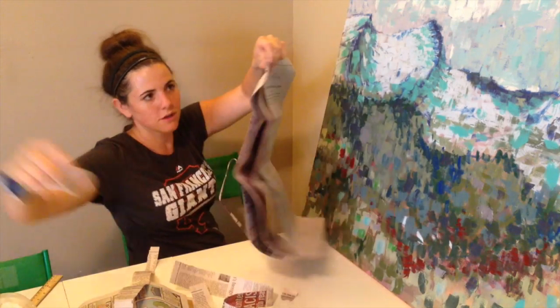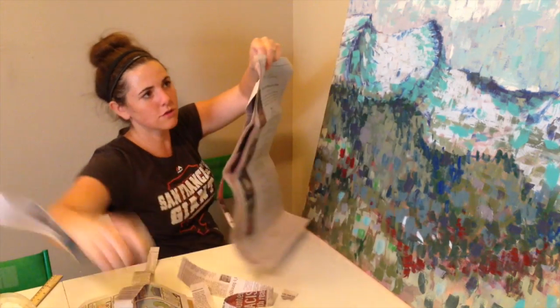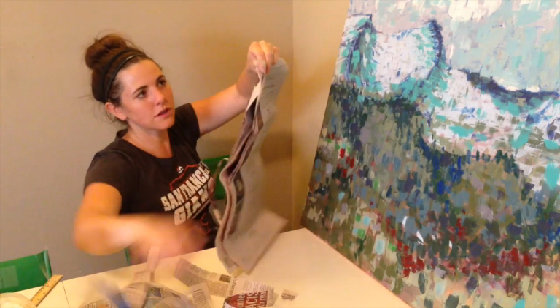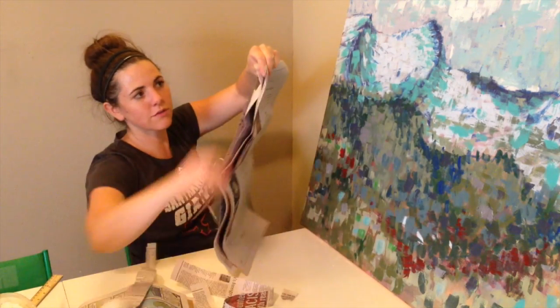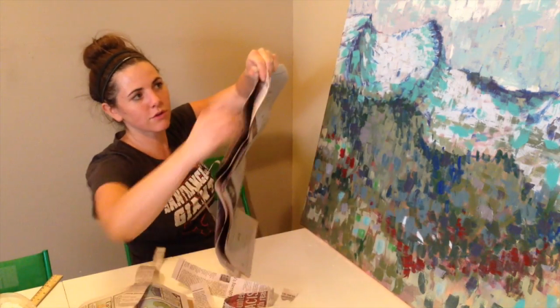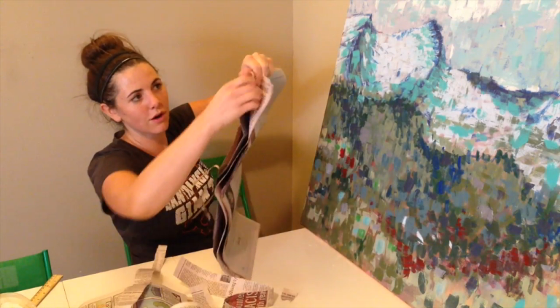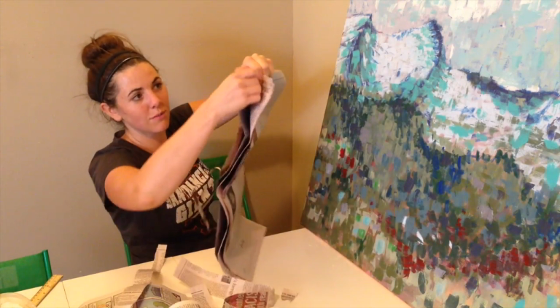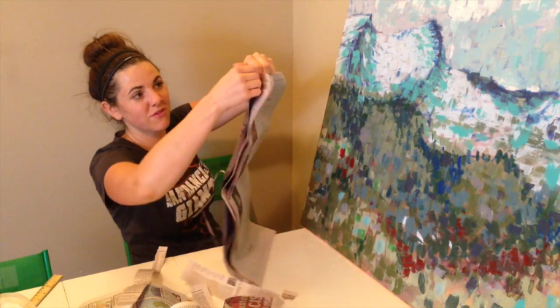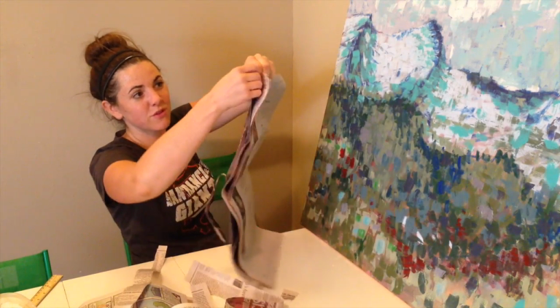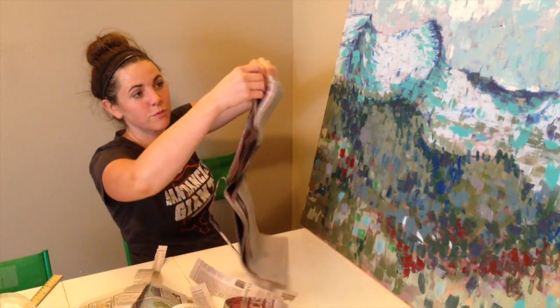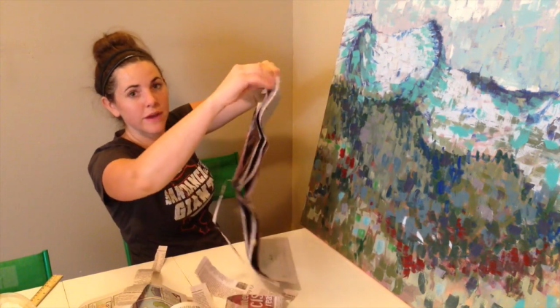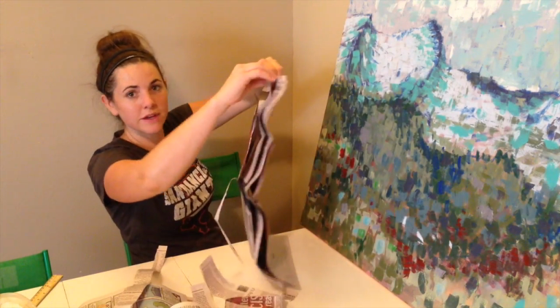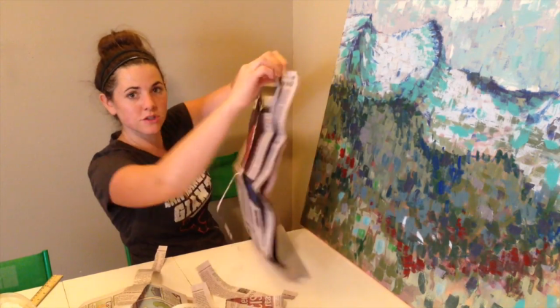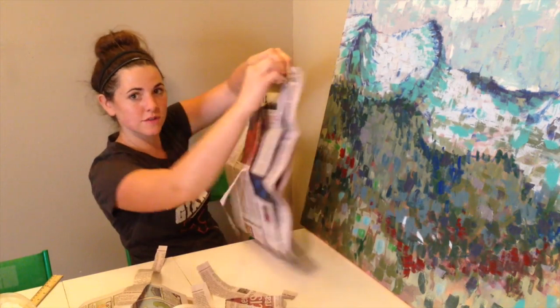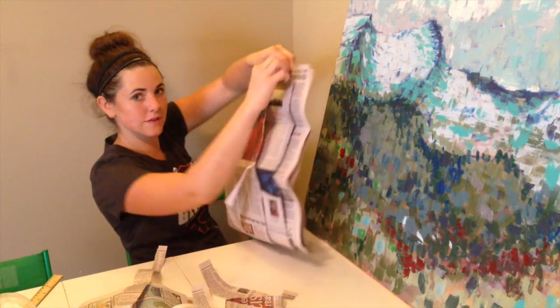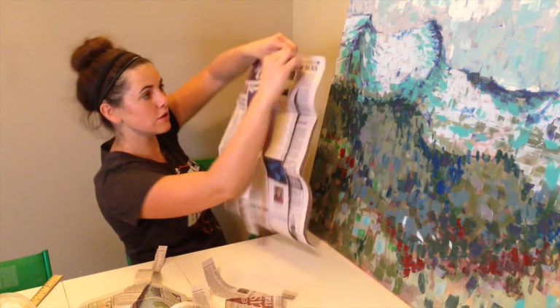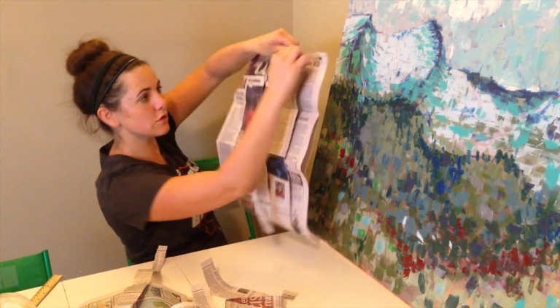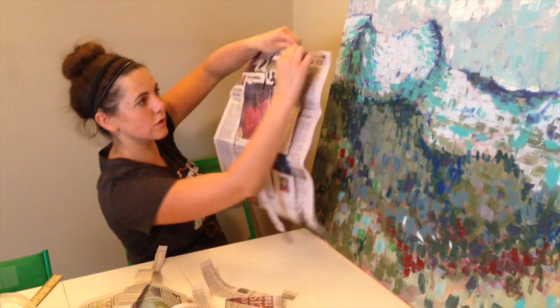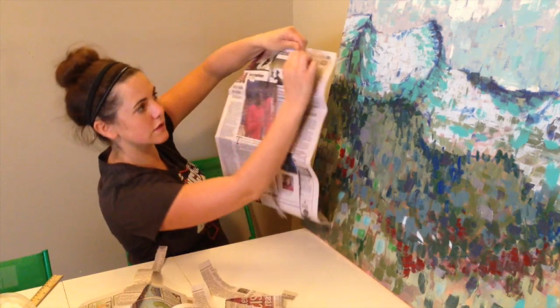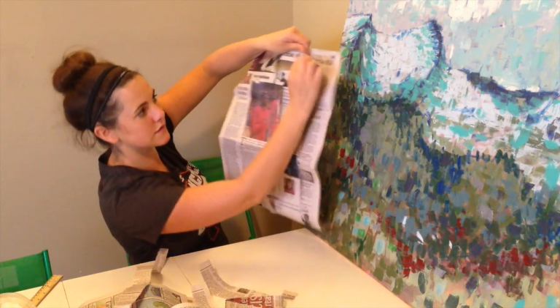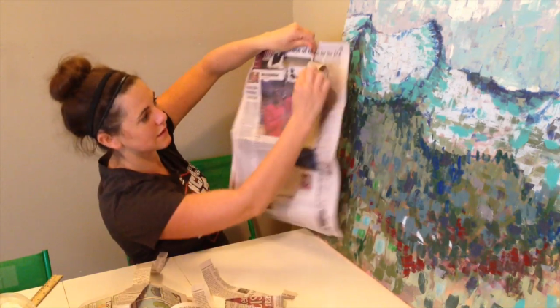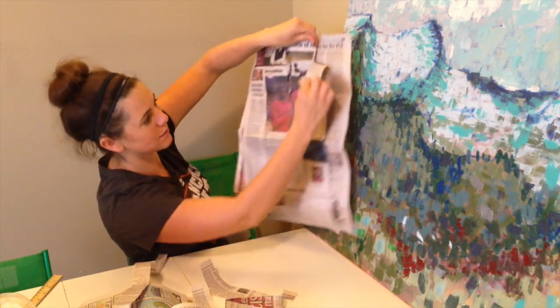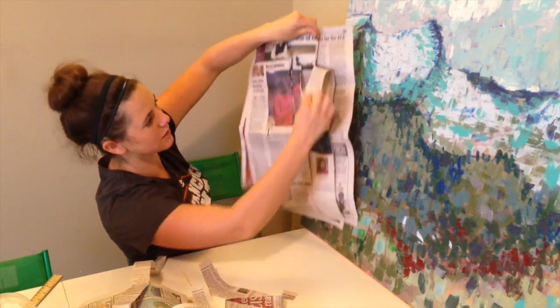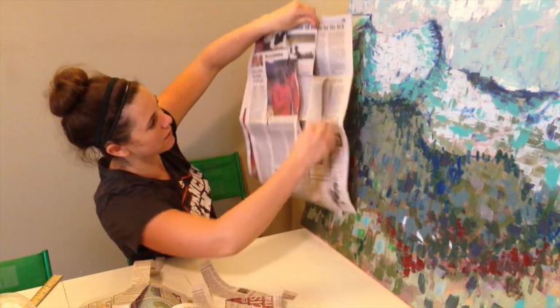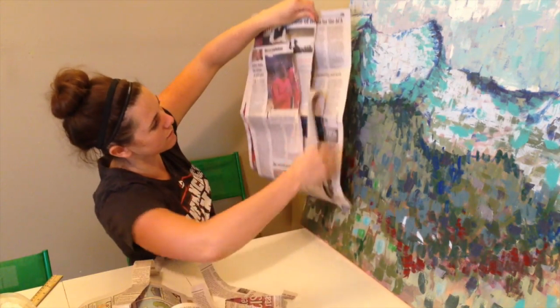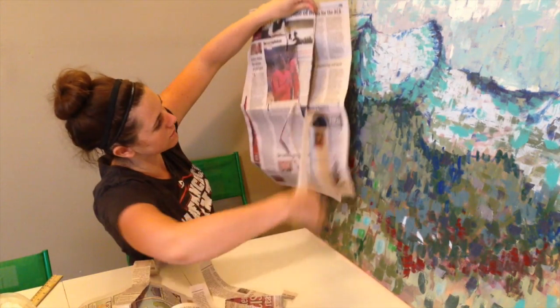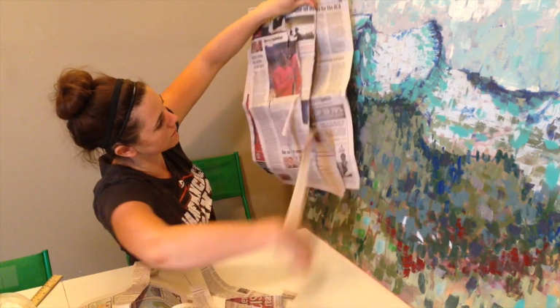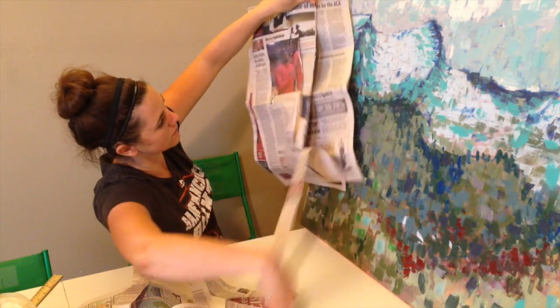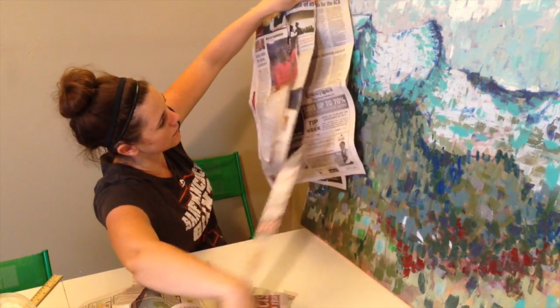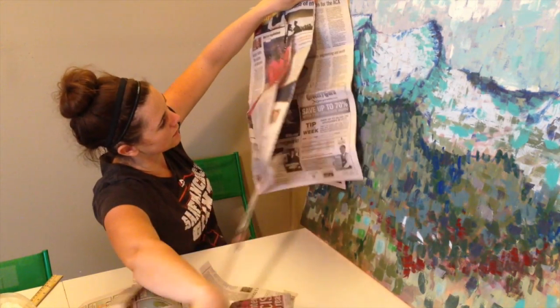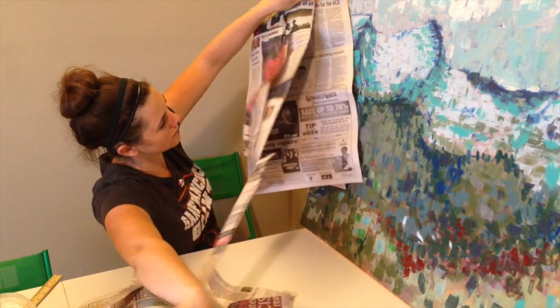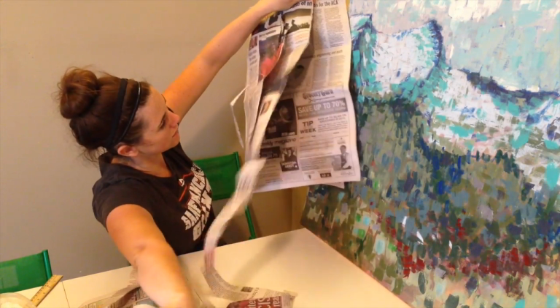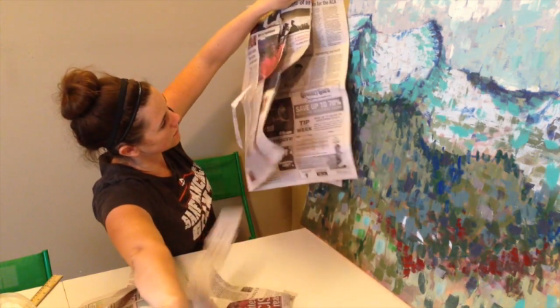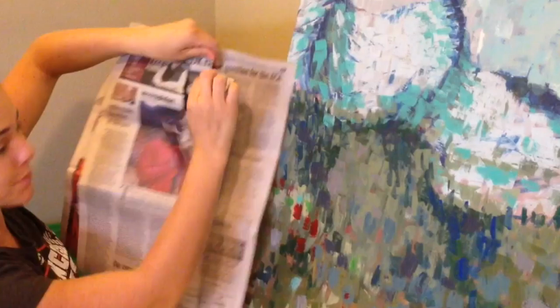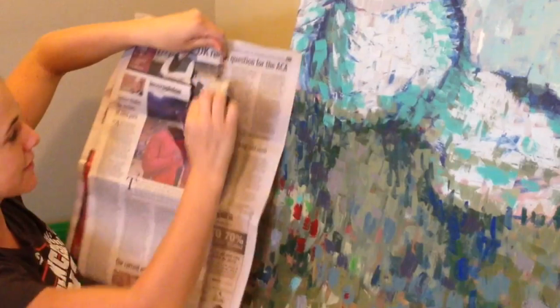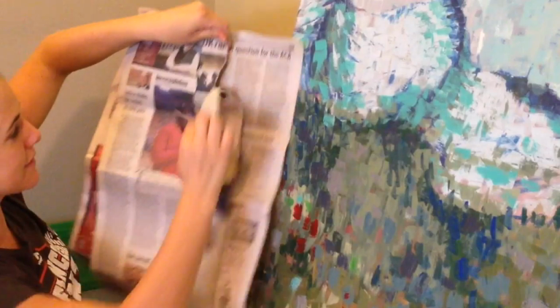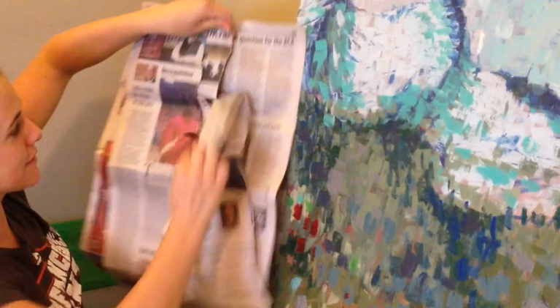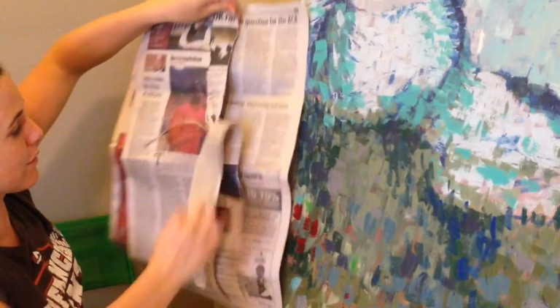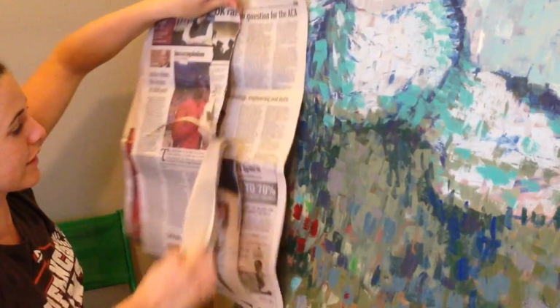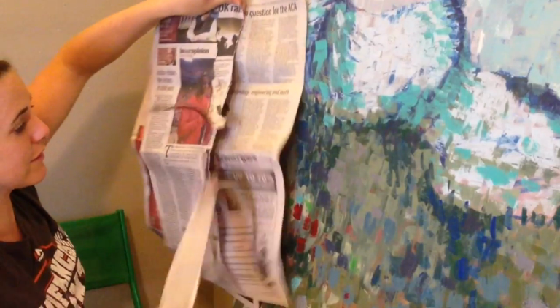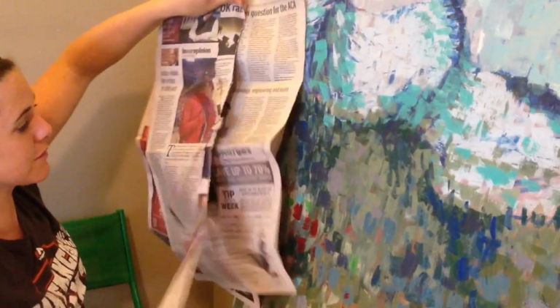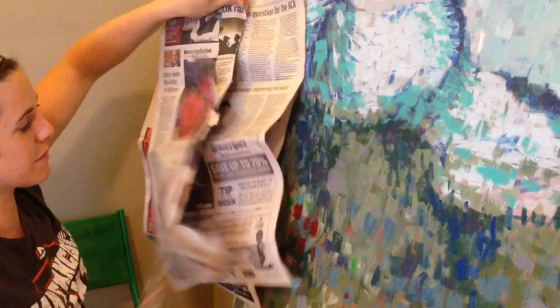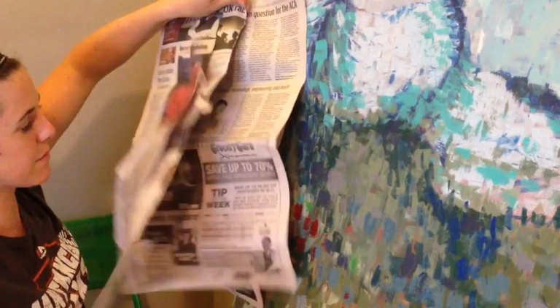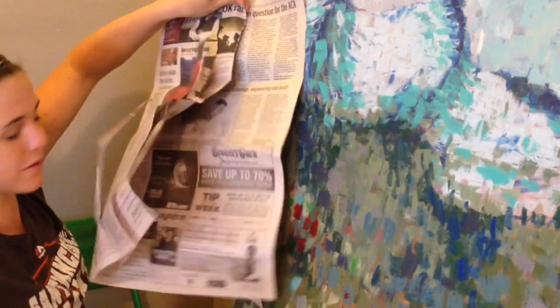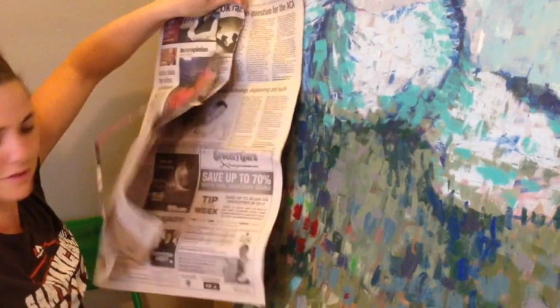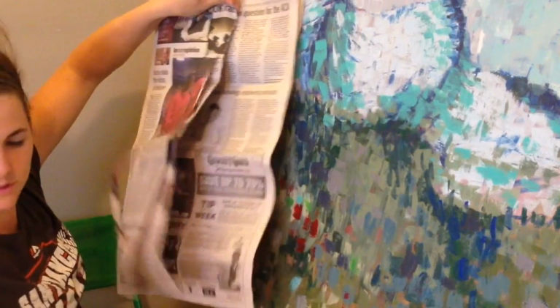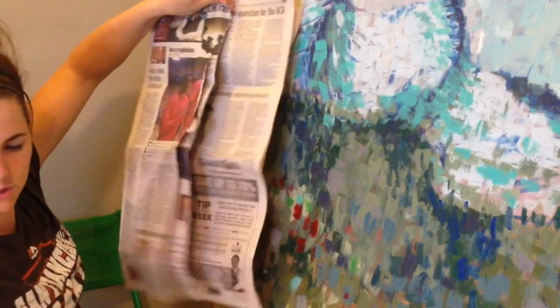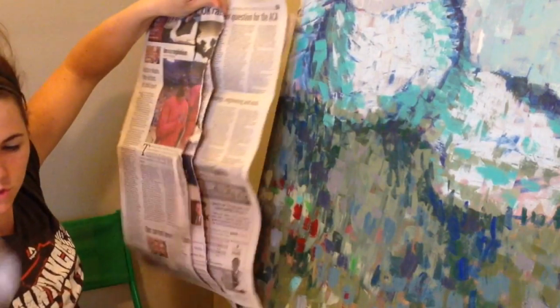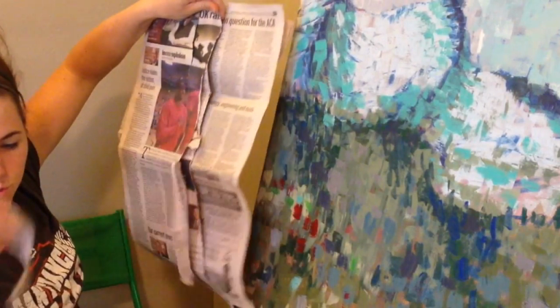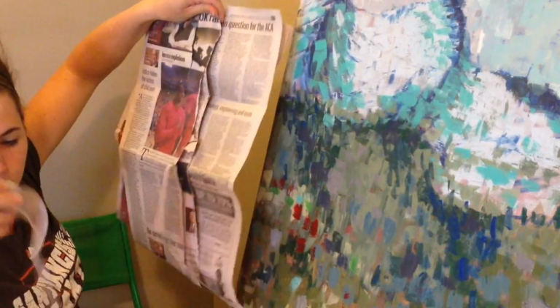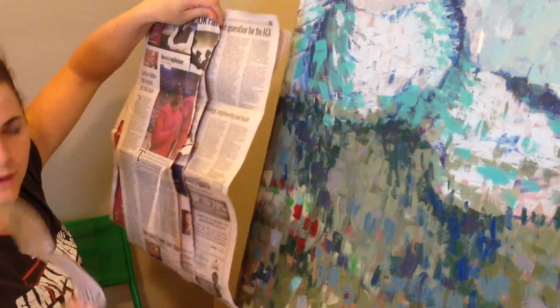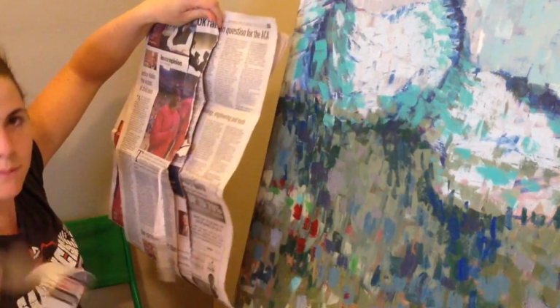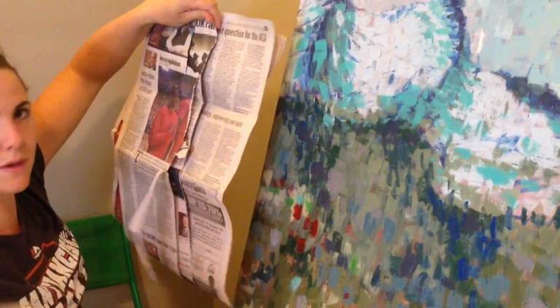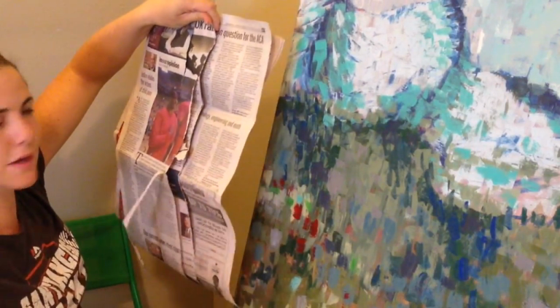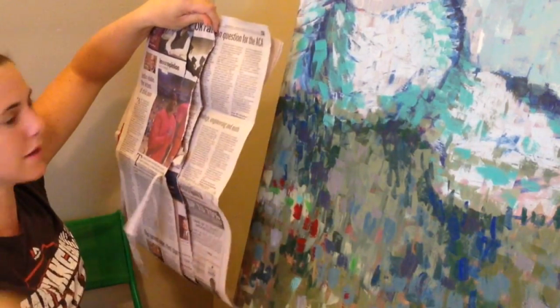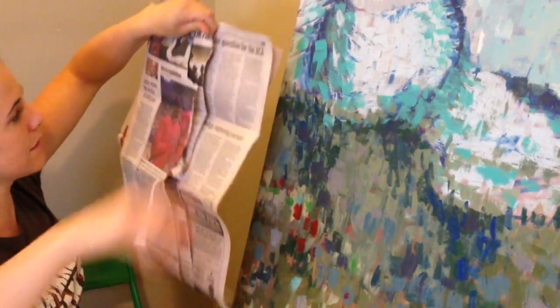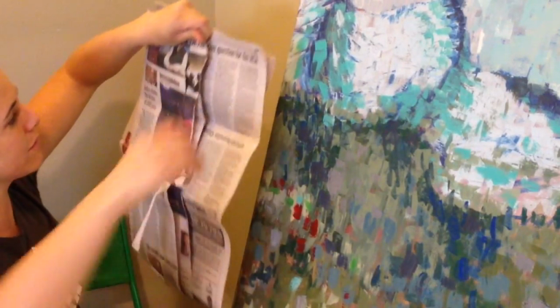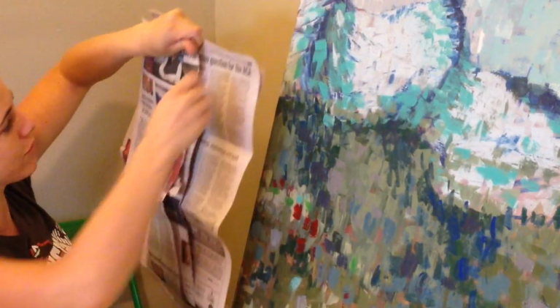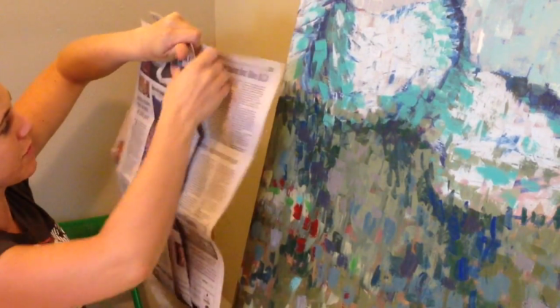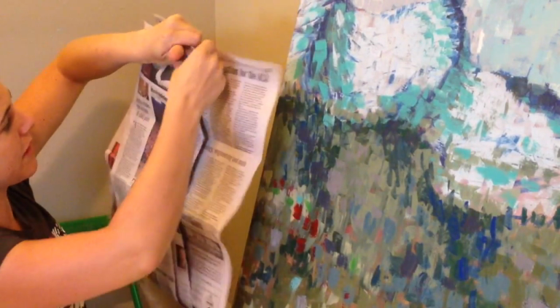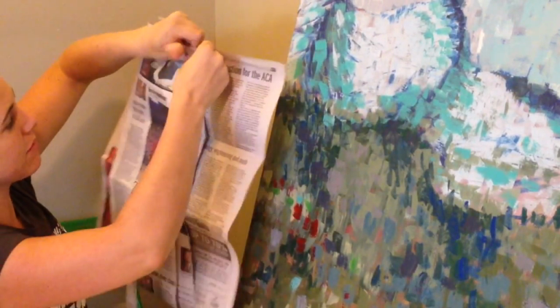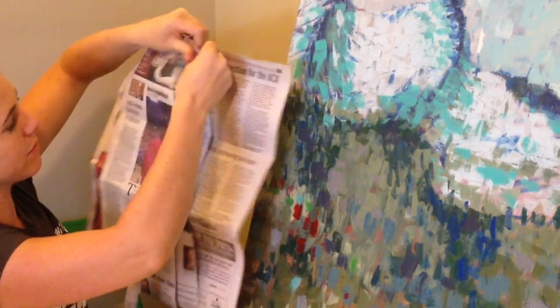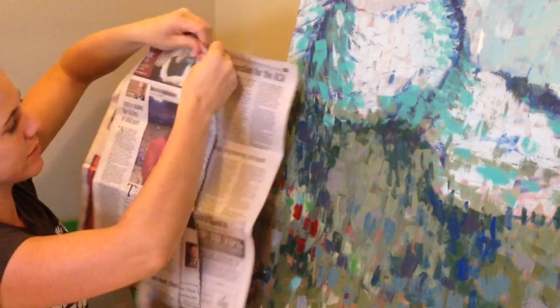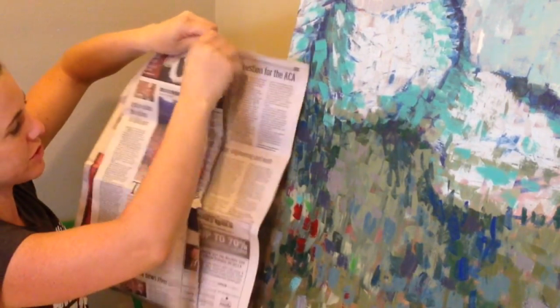You can even grab a few pages and do it at the same time. This is why newspaper is such a great medium for paper mache.